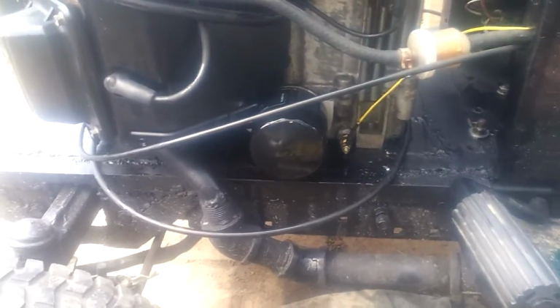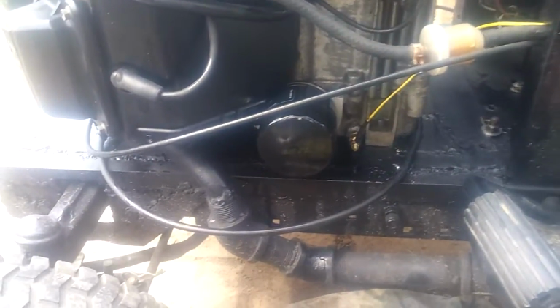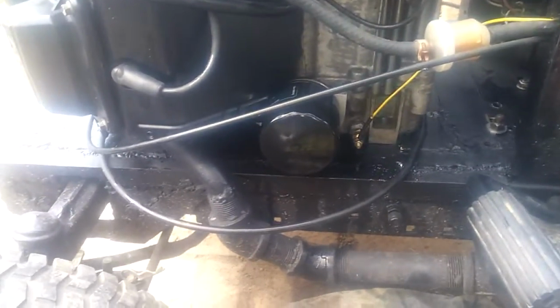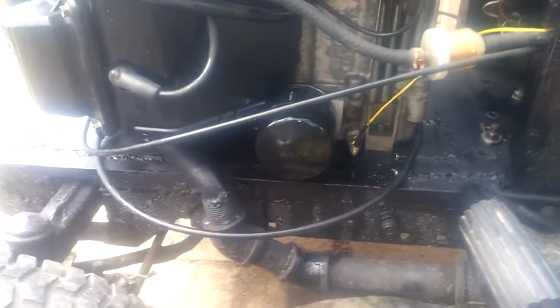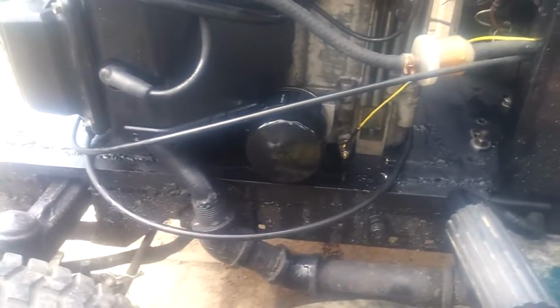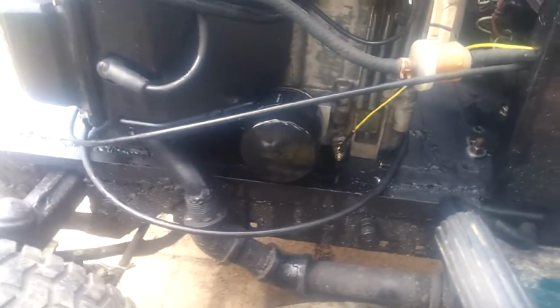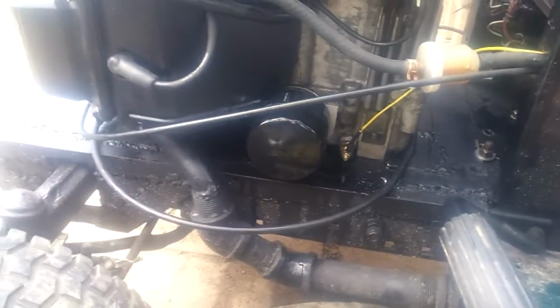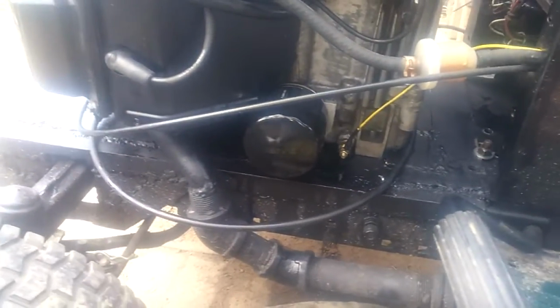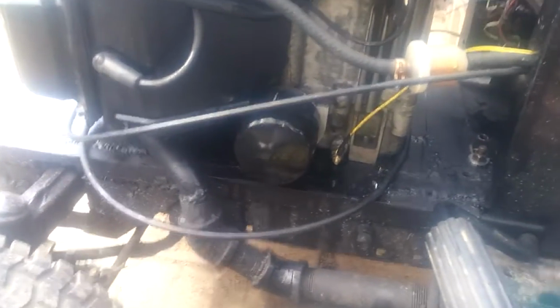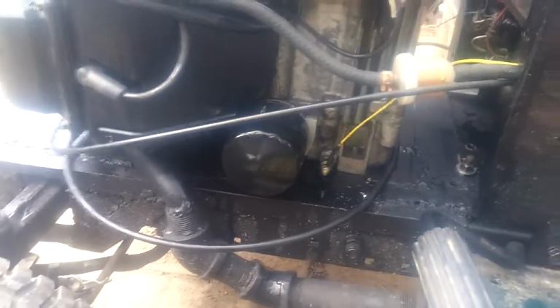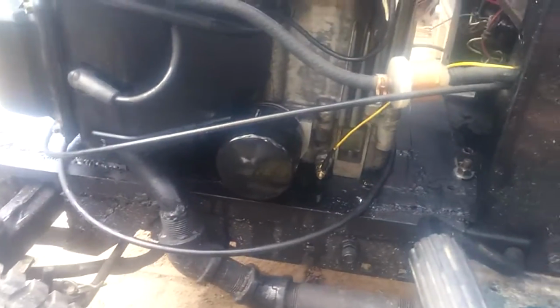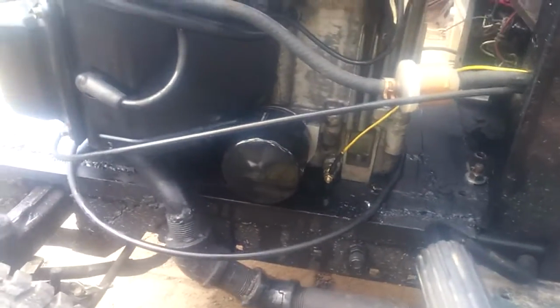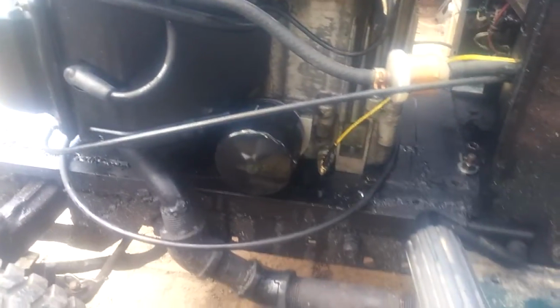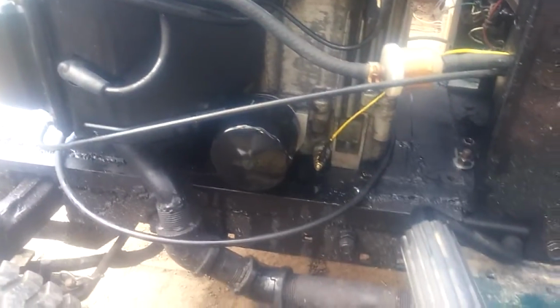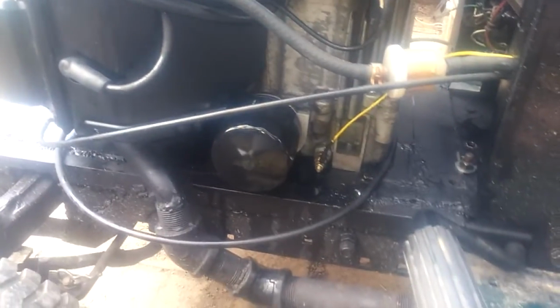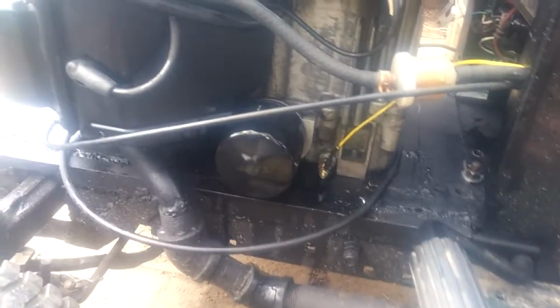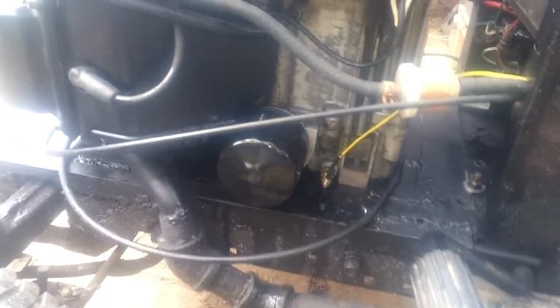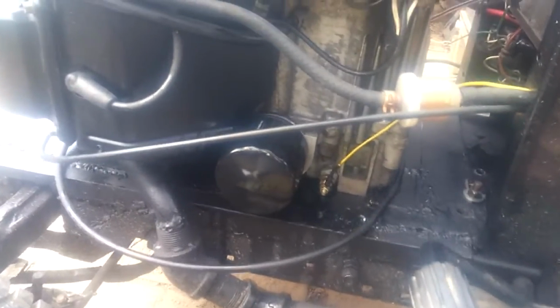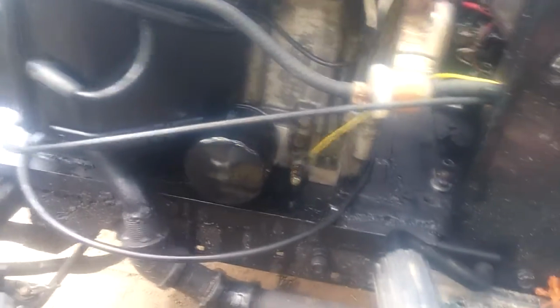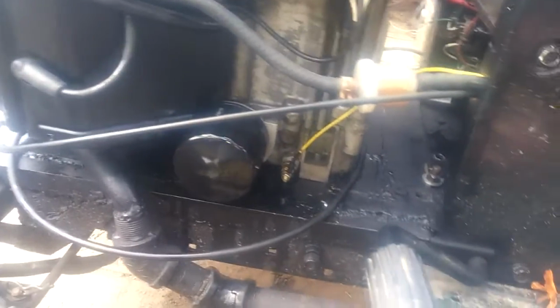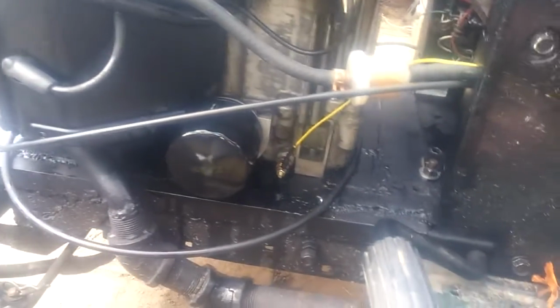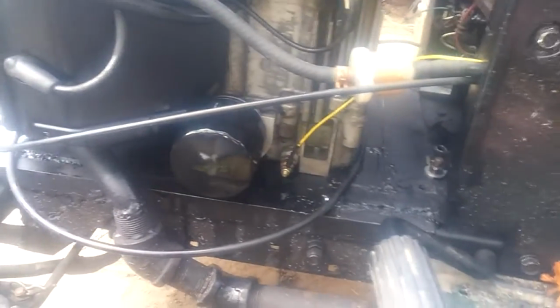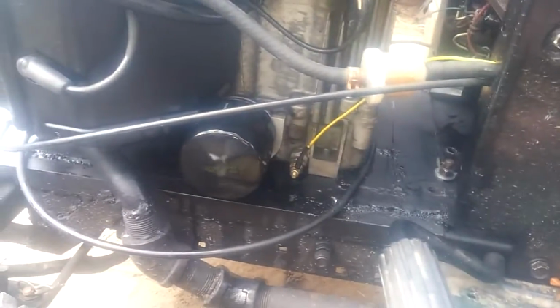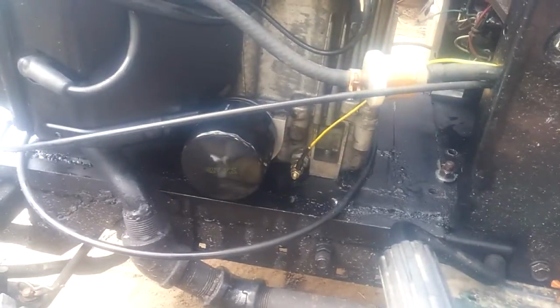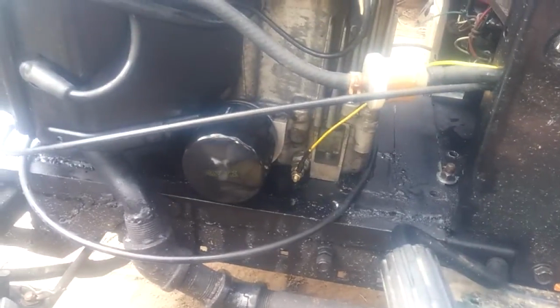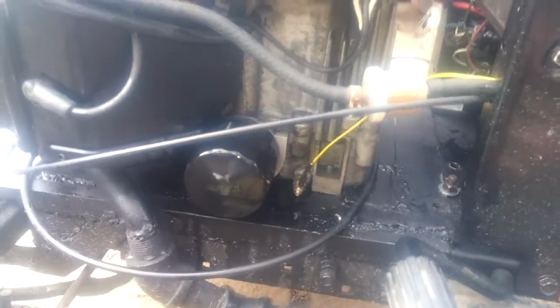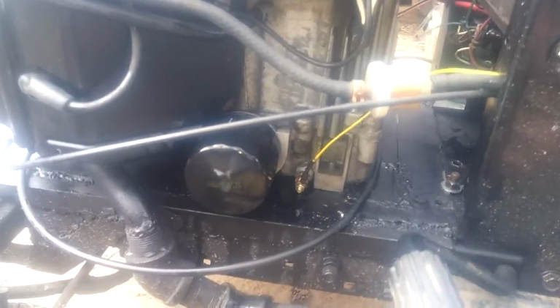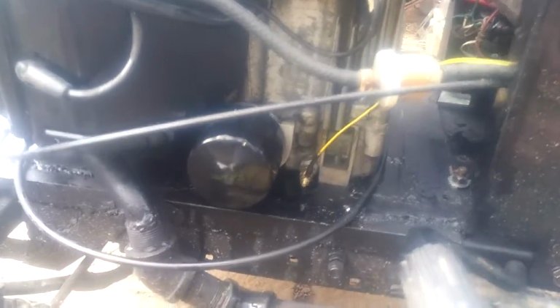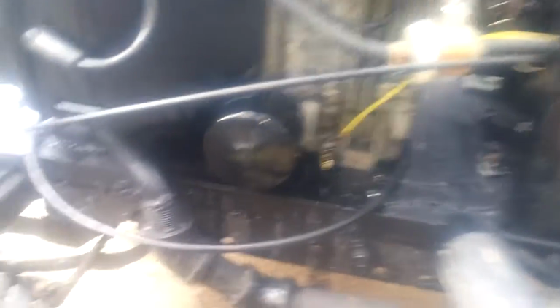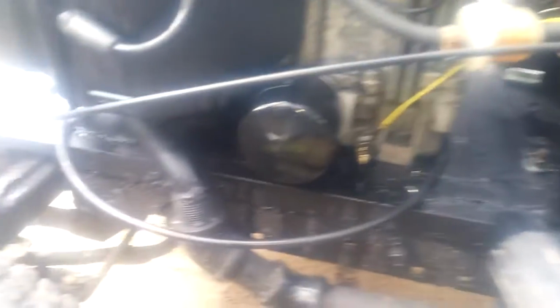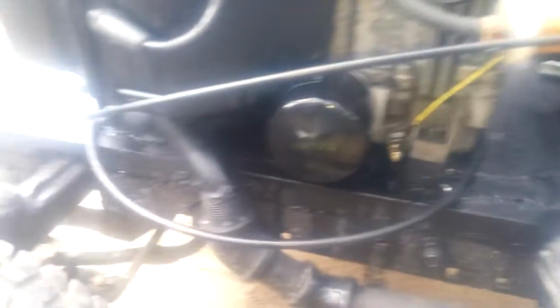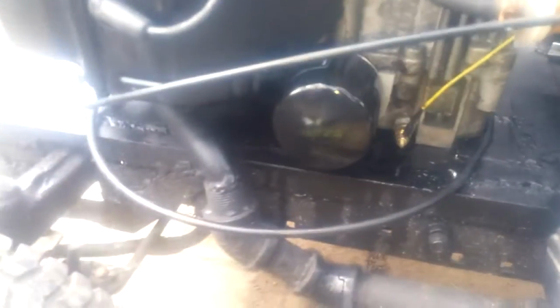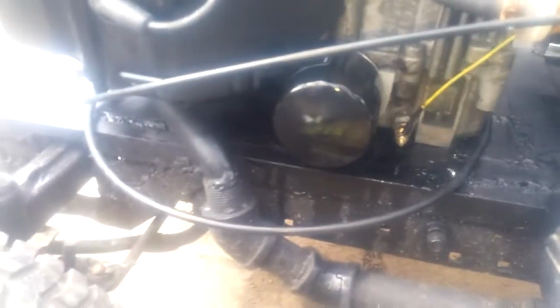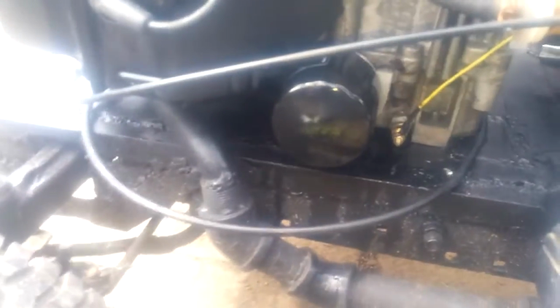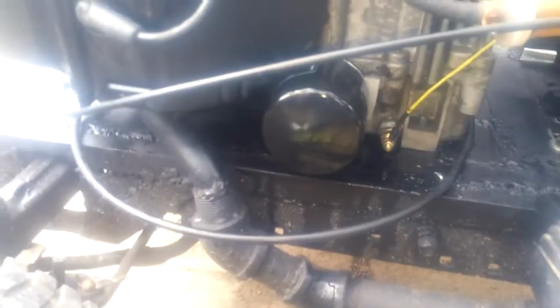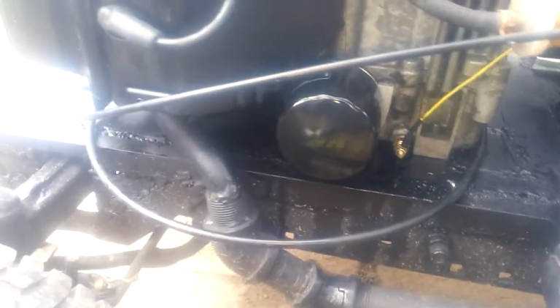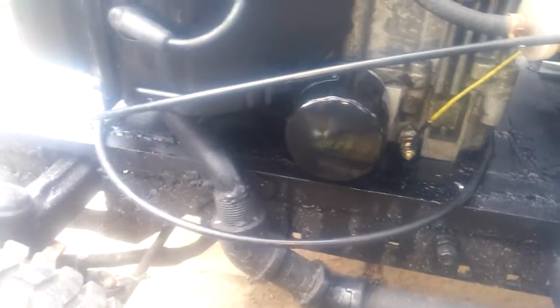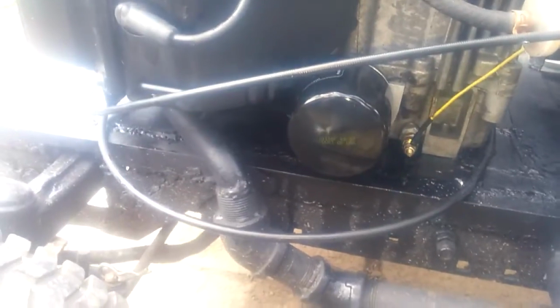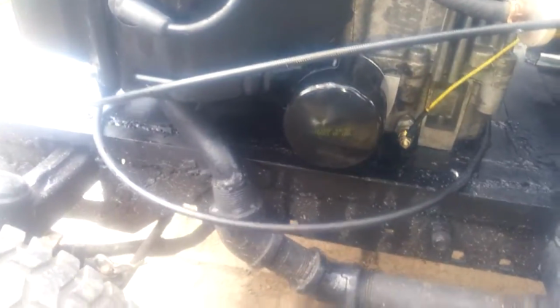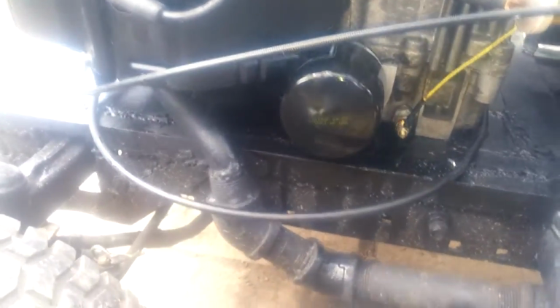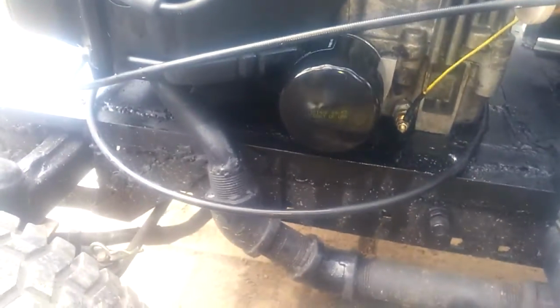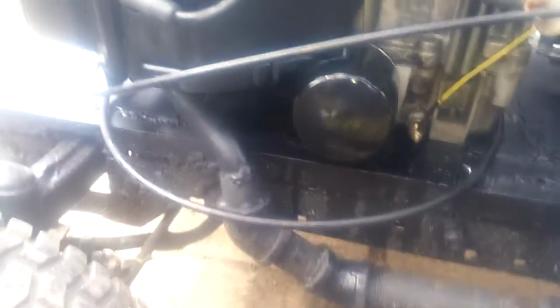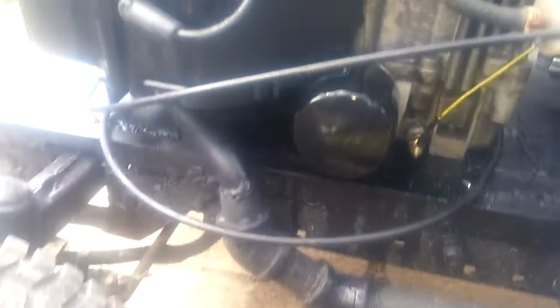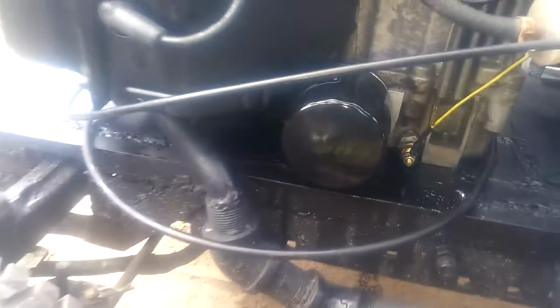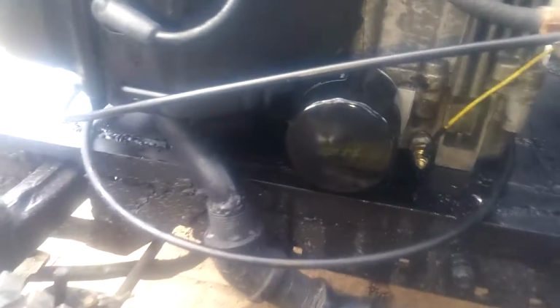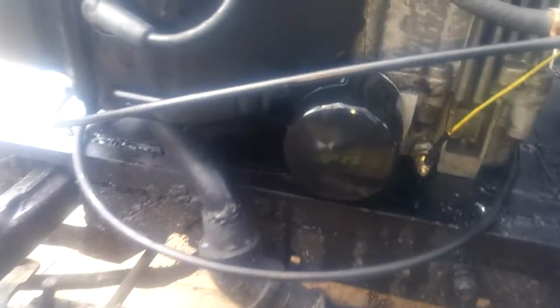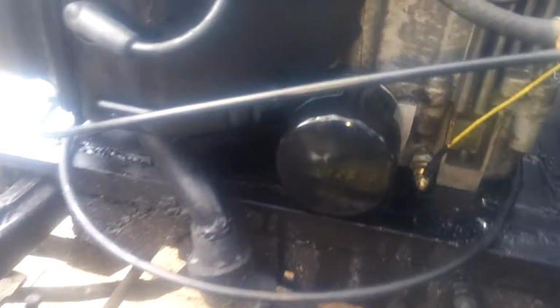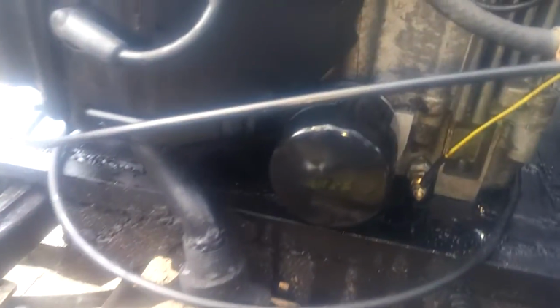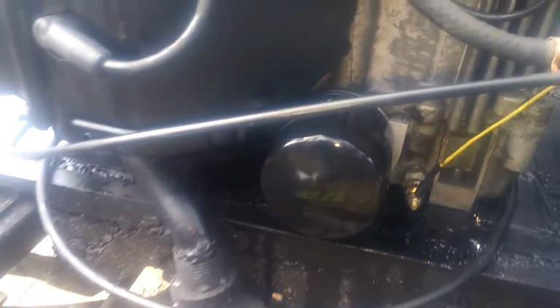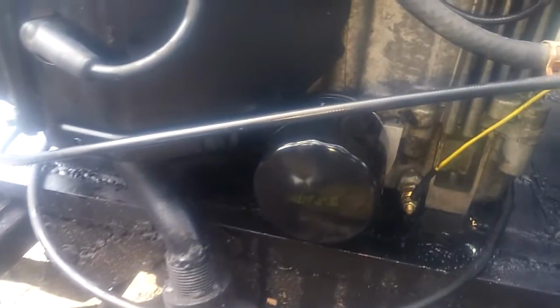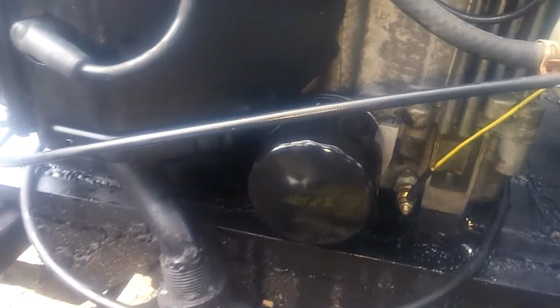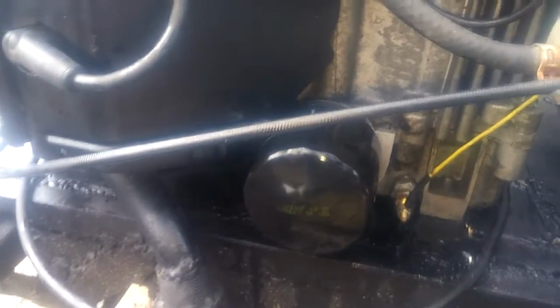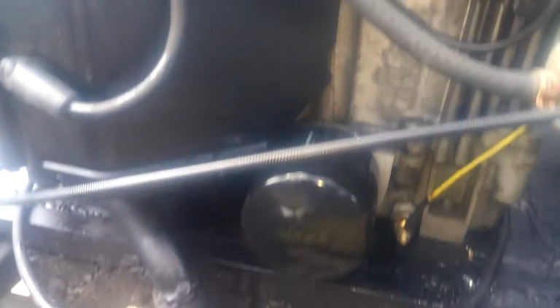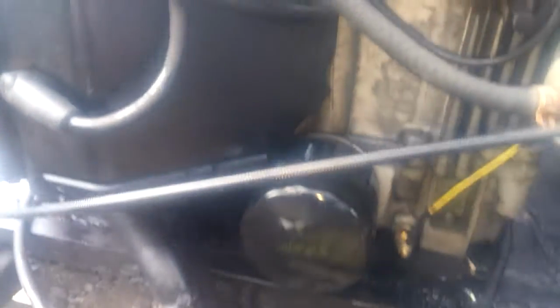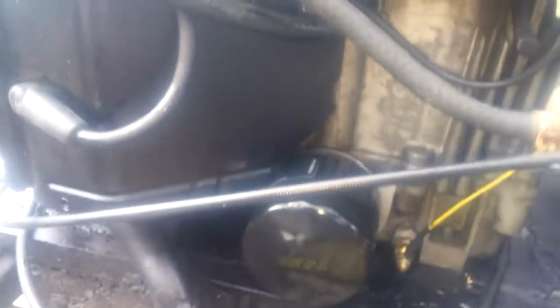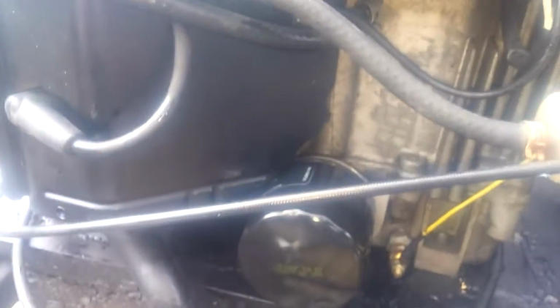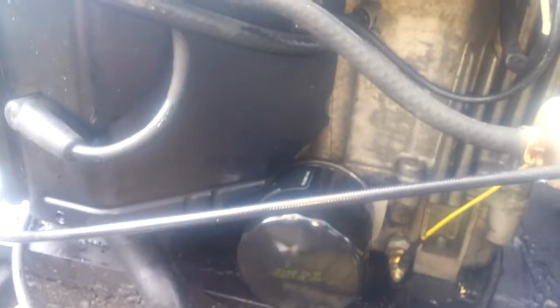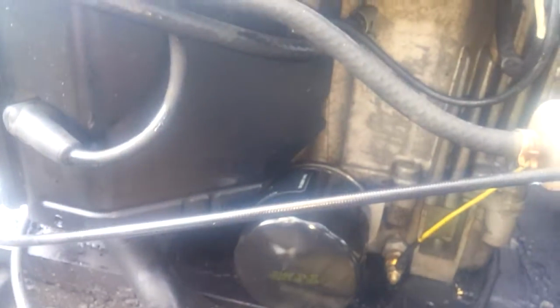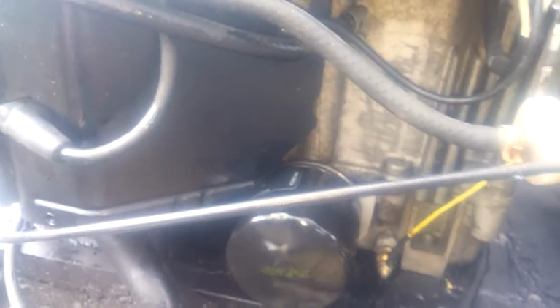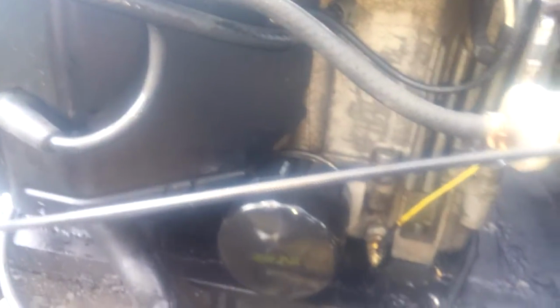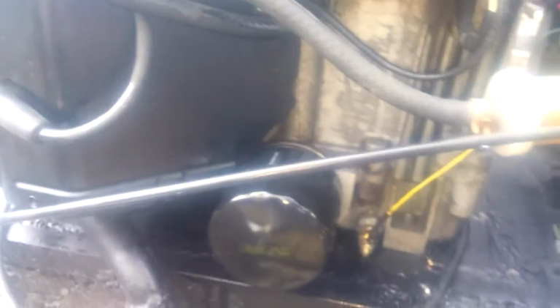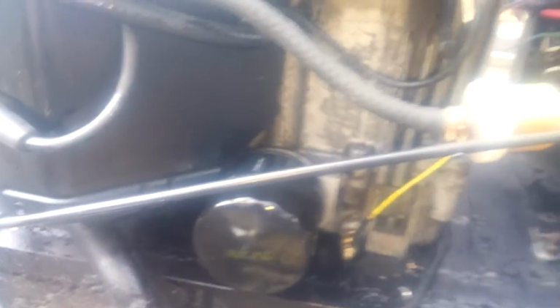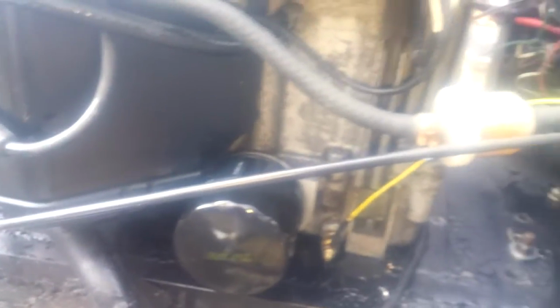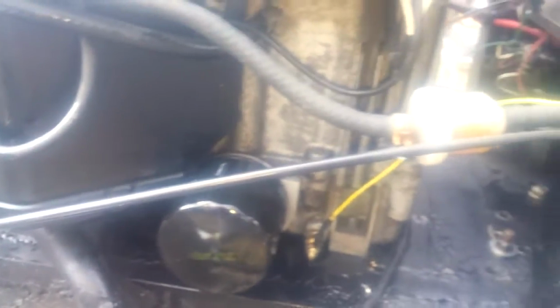Hey there, Brandon Brann here. Welcome to a very hot Saturday. As you can see I'm sitting next to the racer and the oil filter is back on.